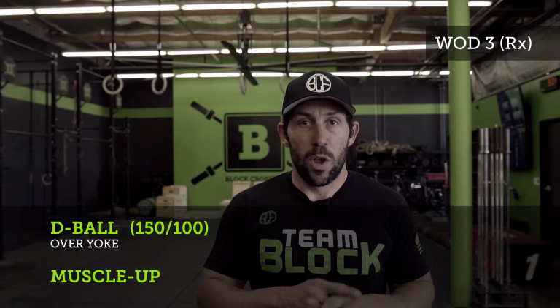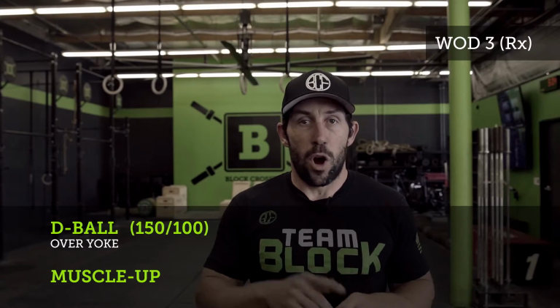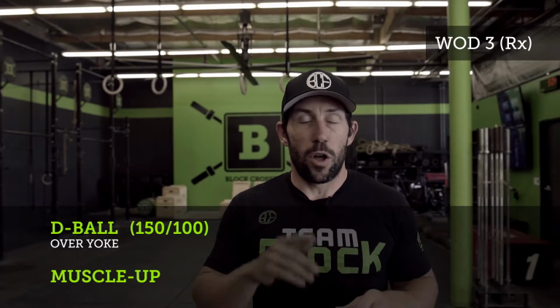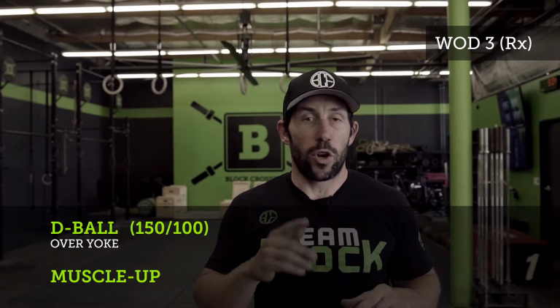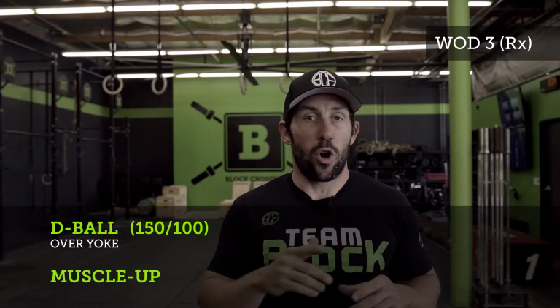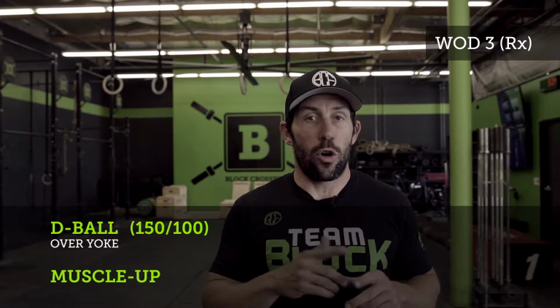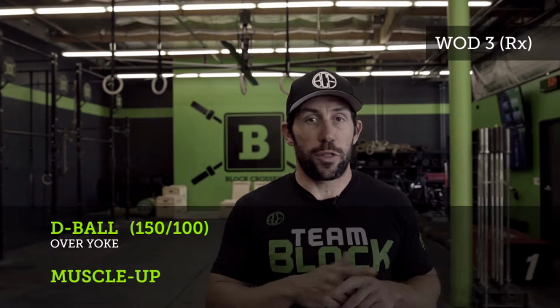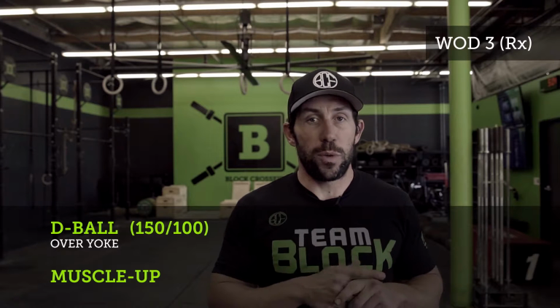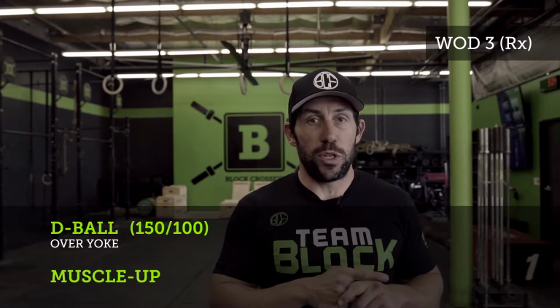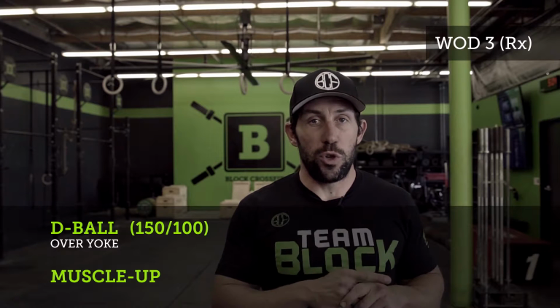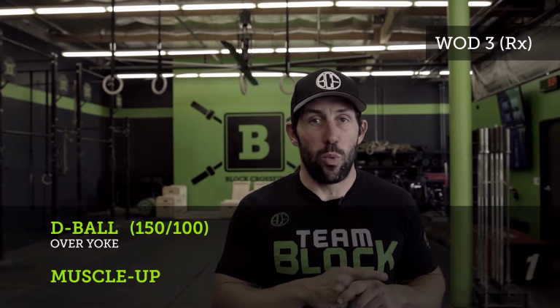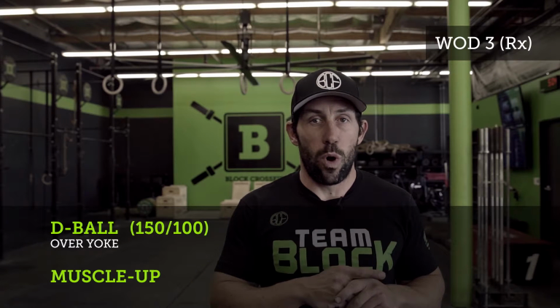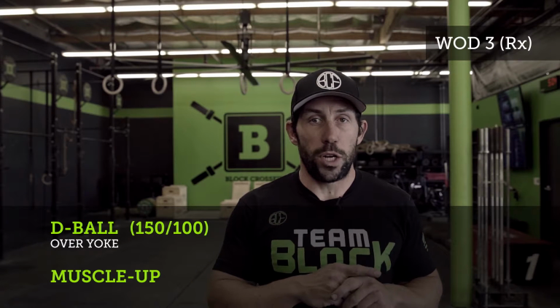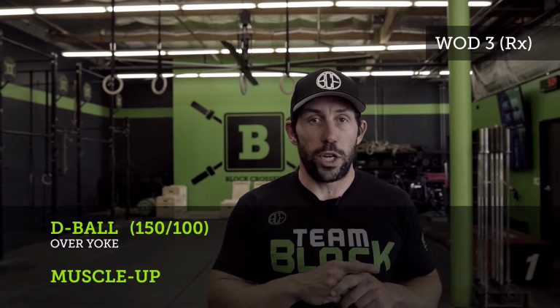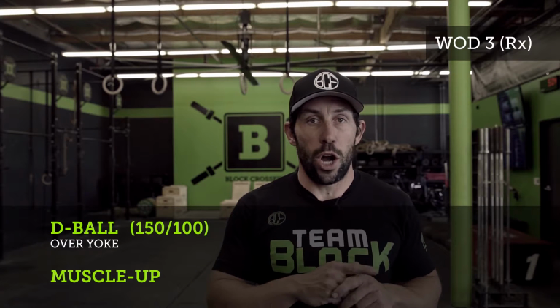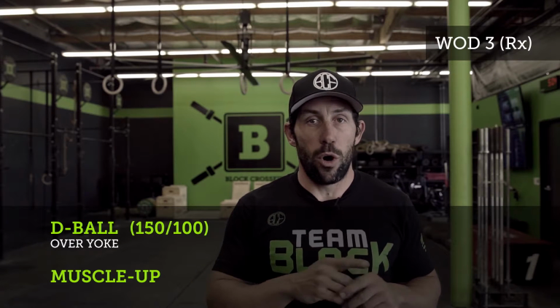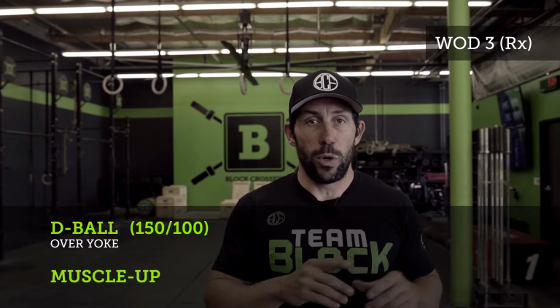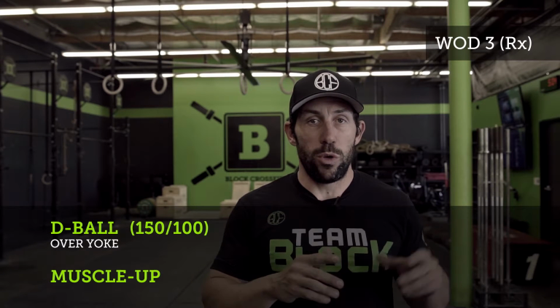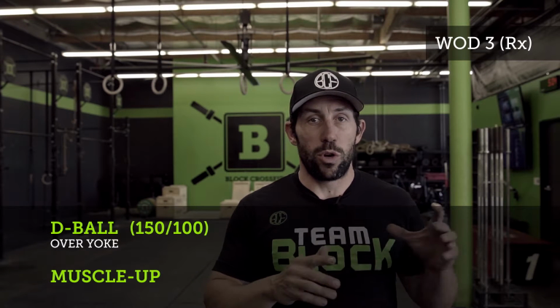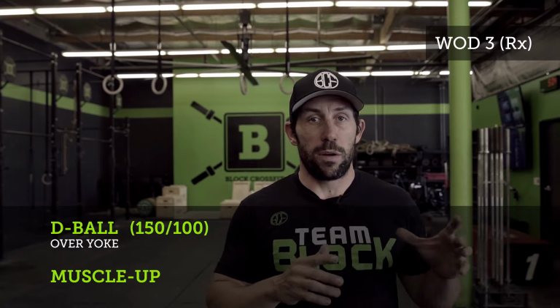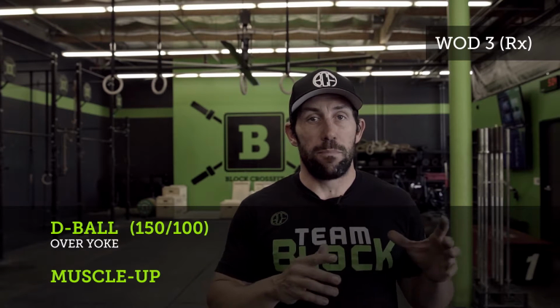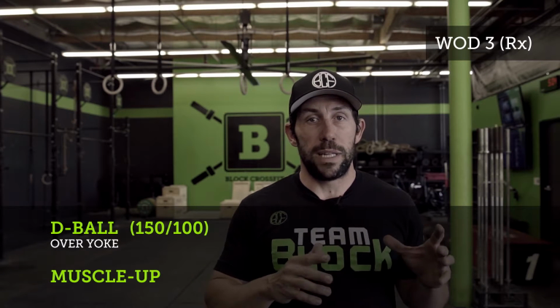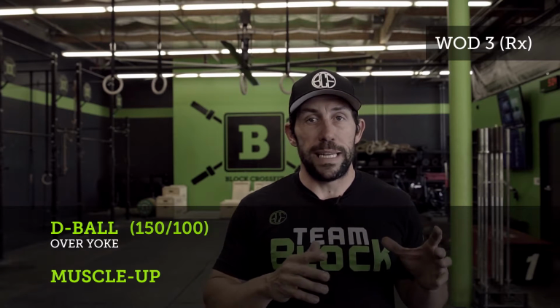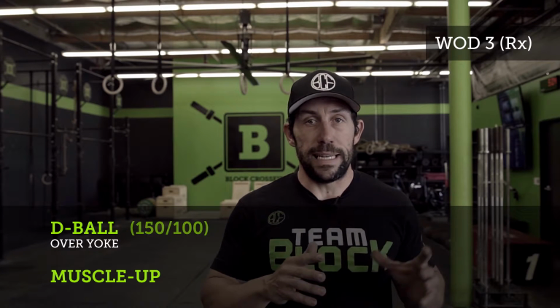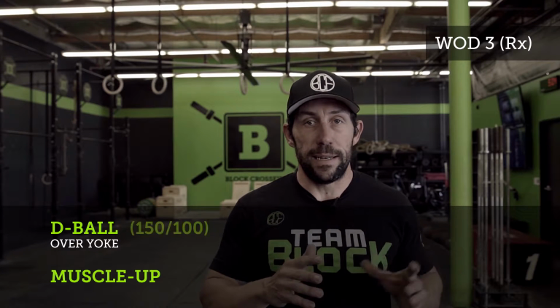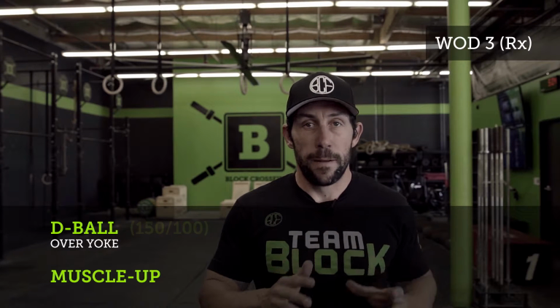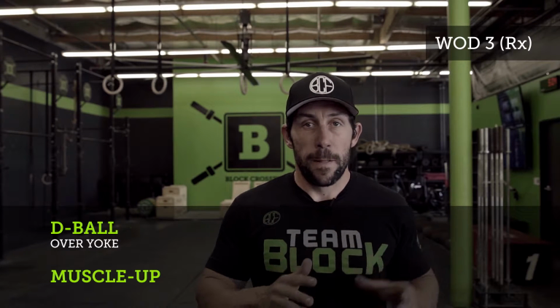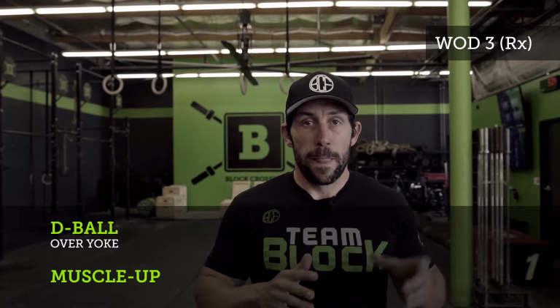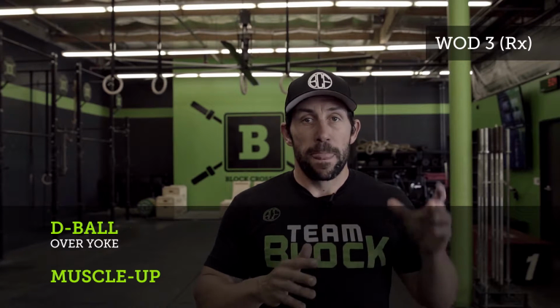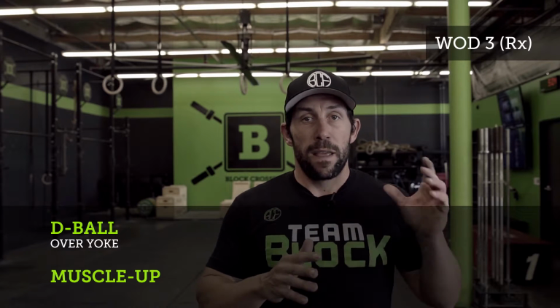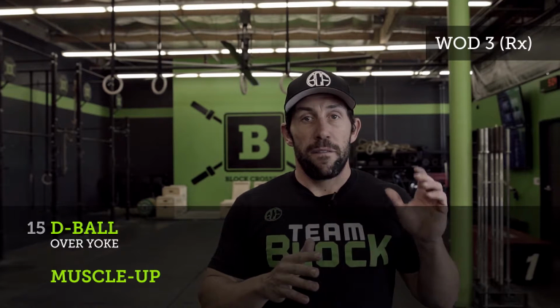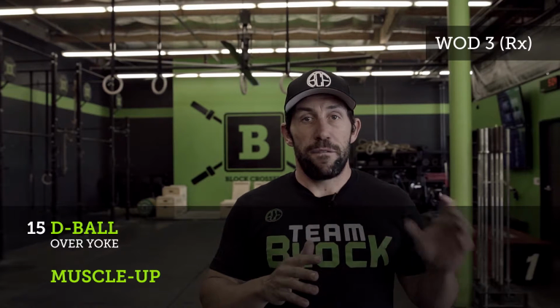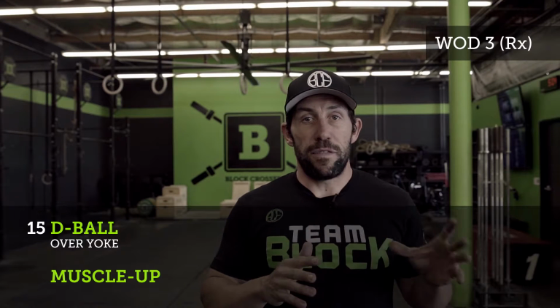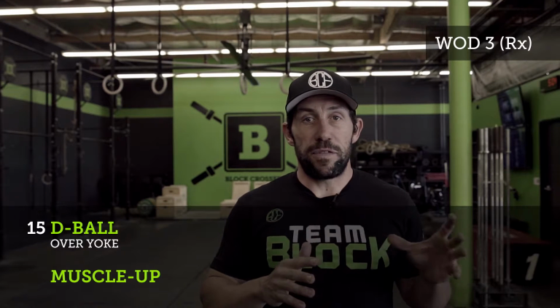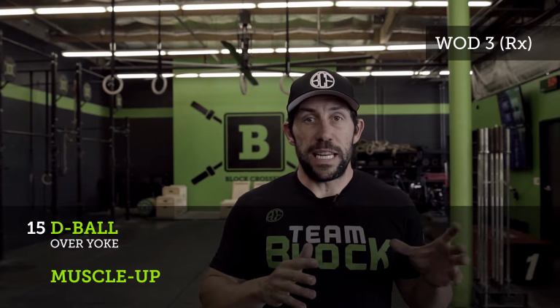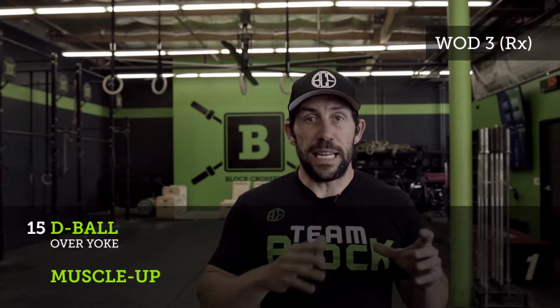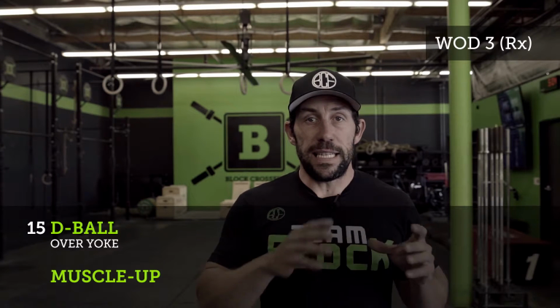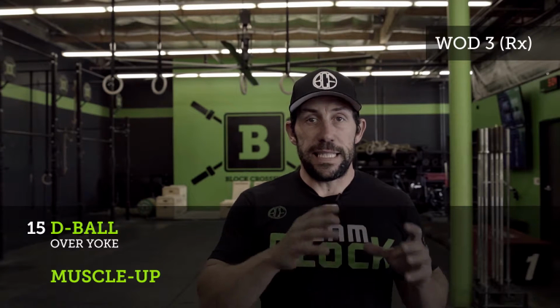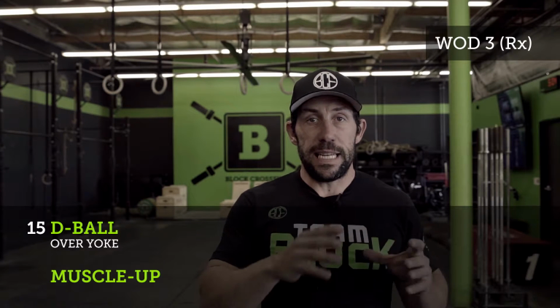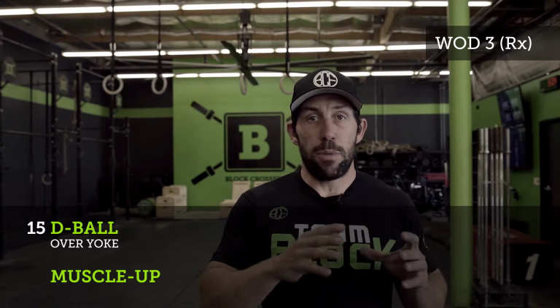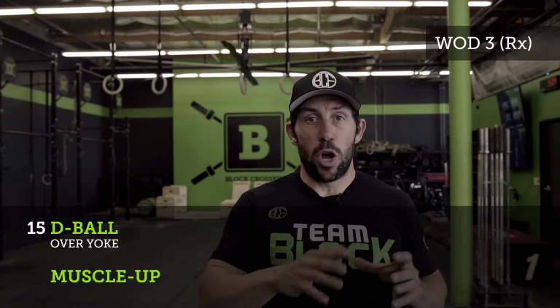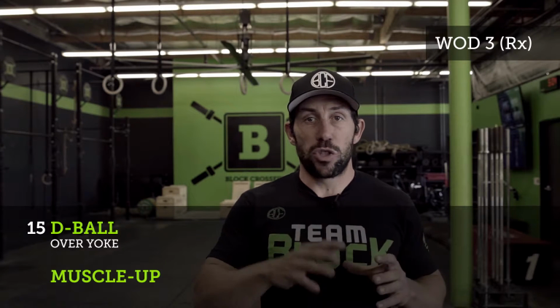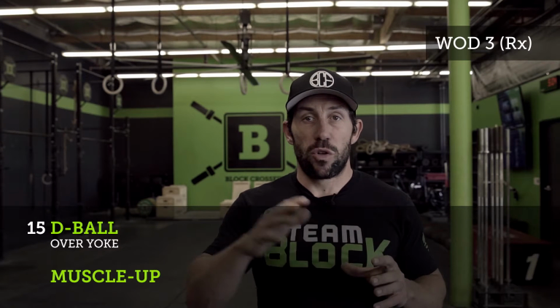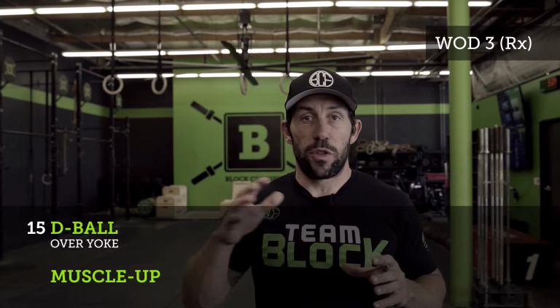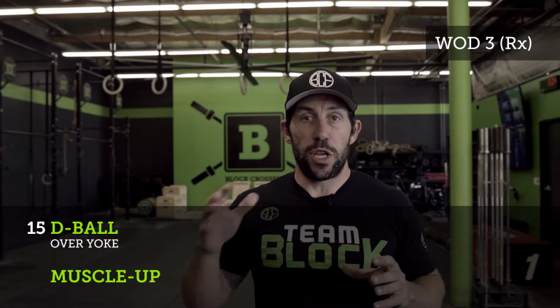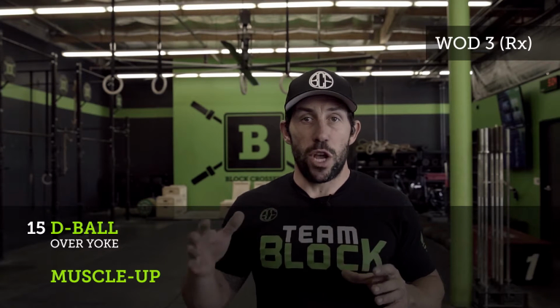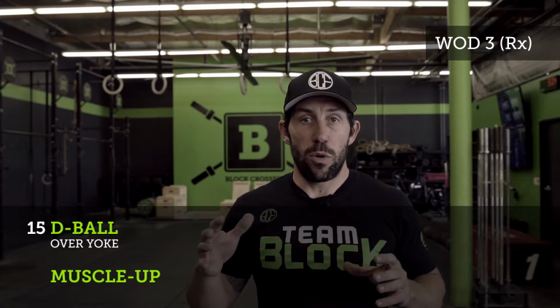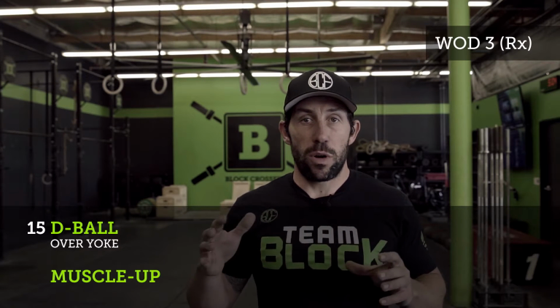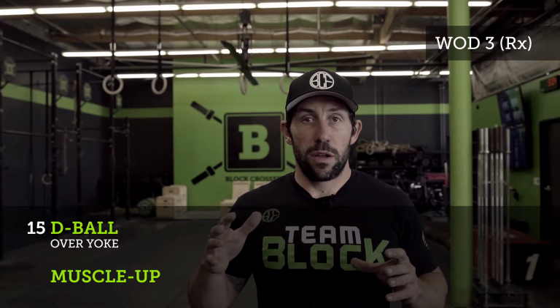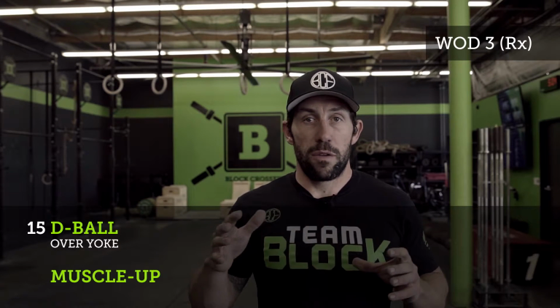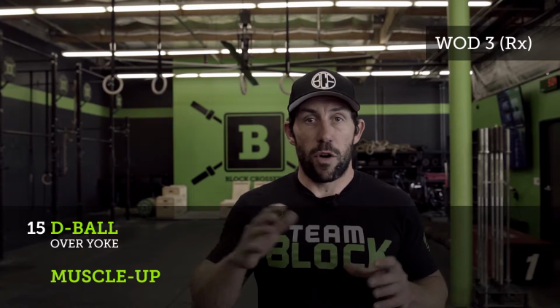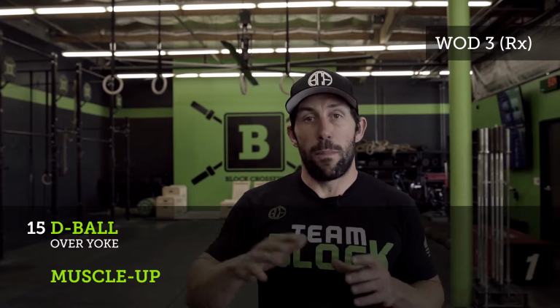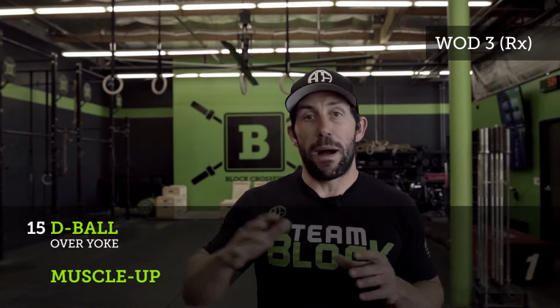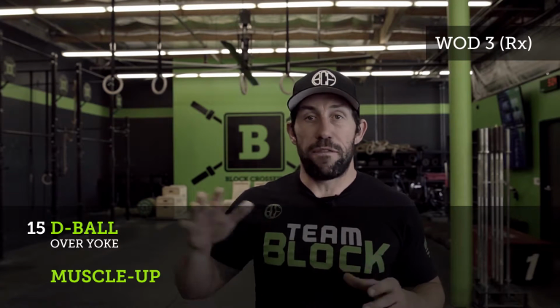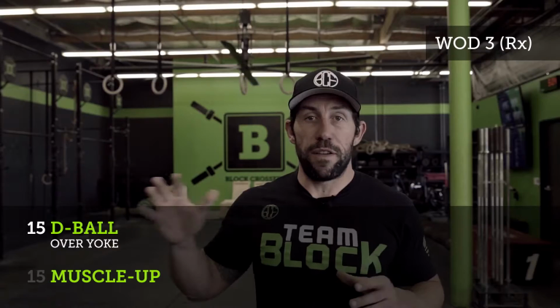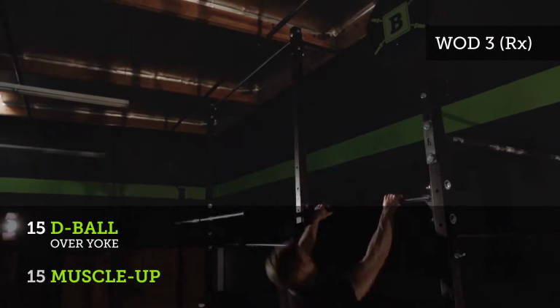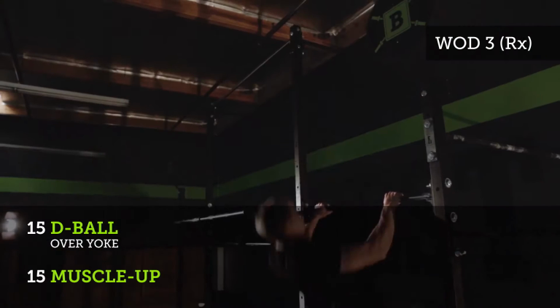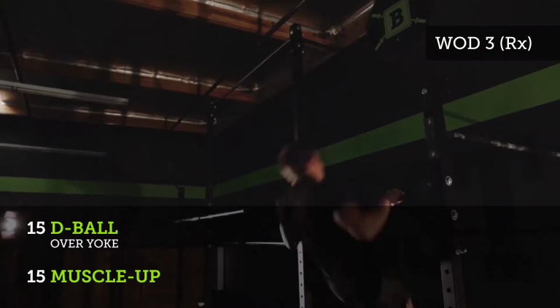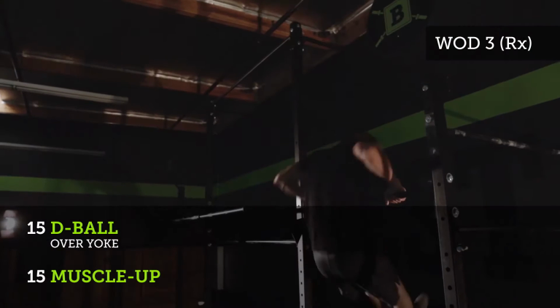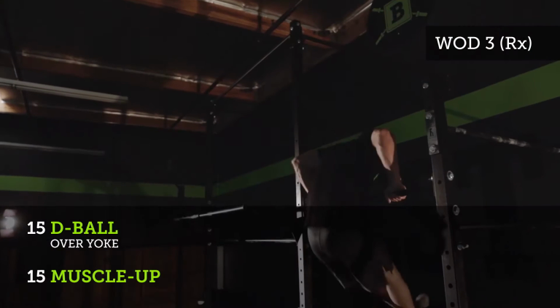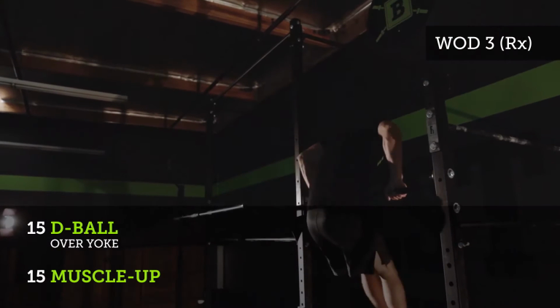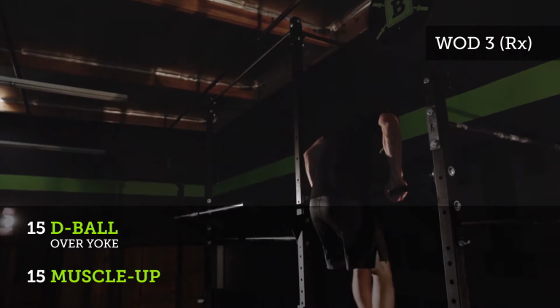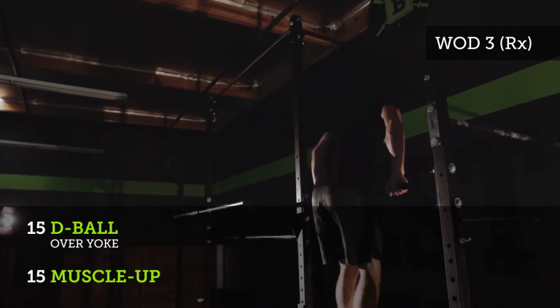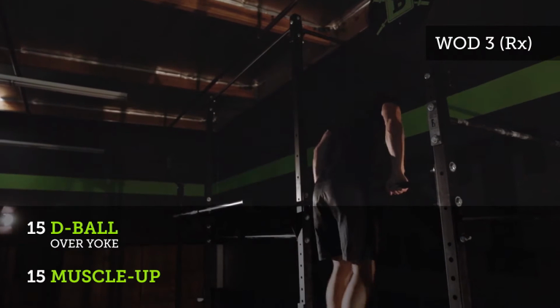On the call 3-2-1-GO, you will complete 15 d-balls over the yoke, followed by 15 muscle-ups.